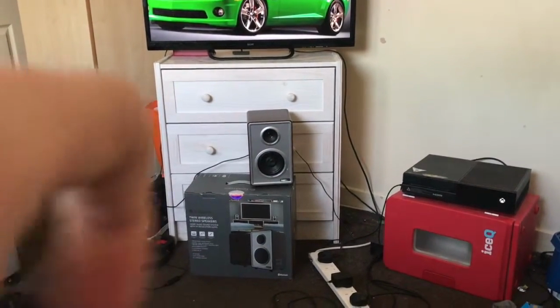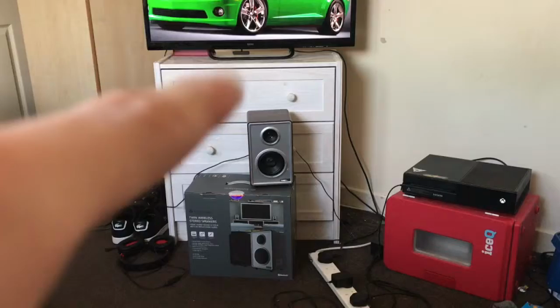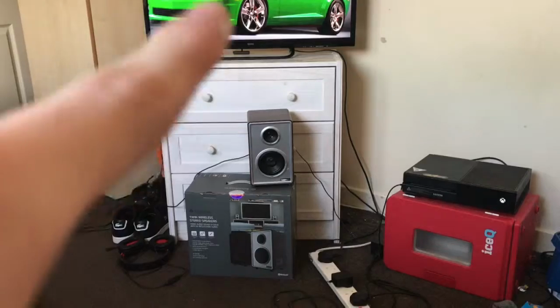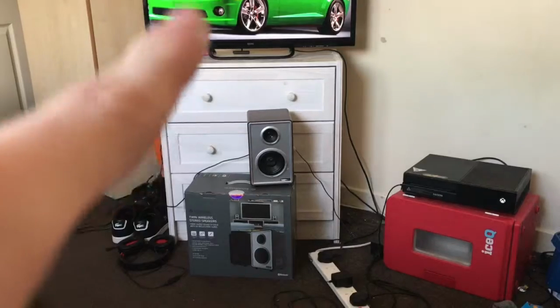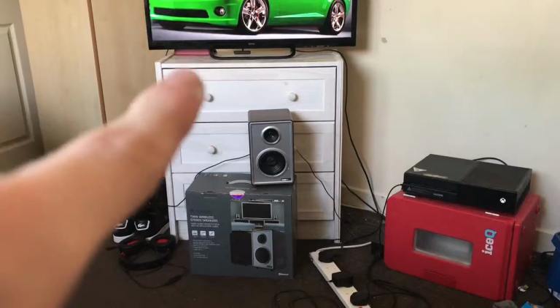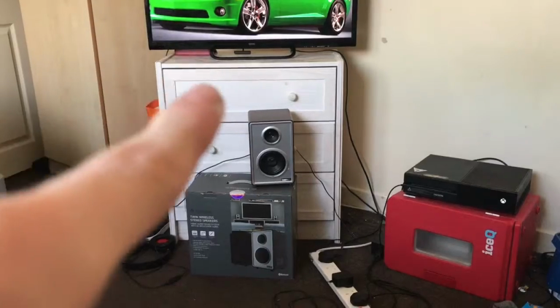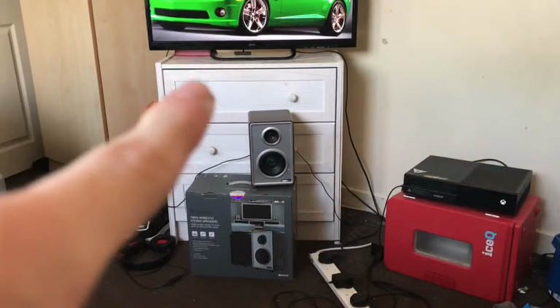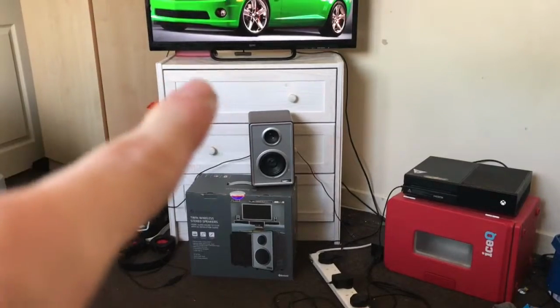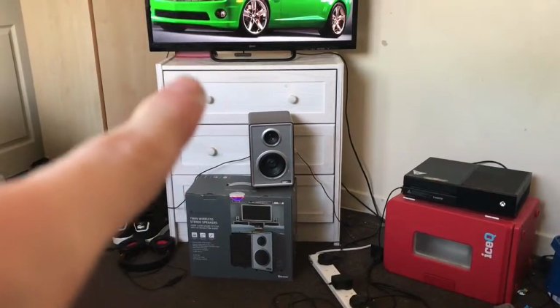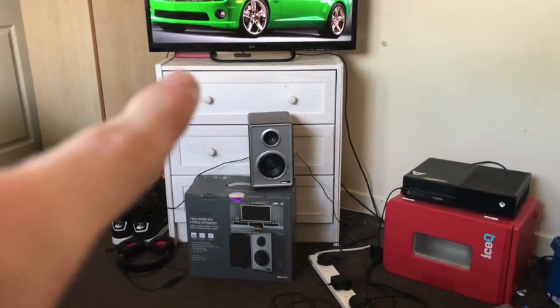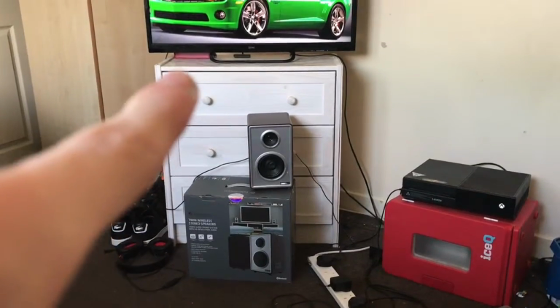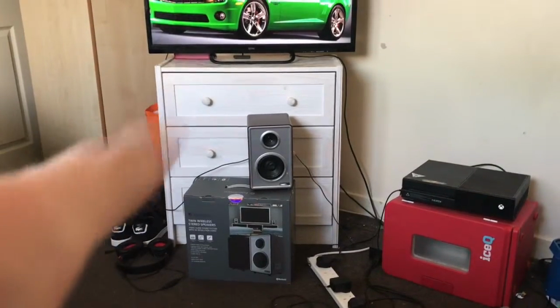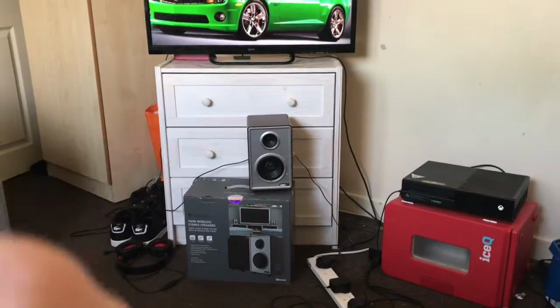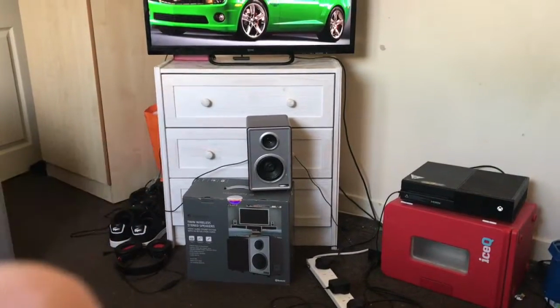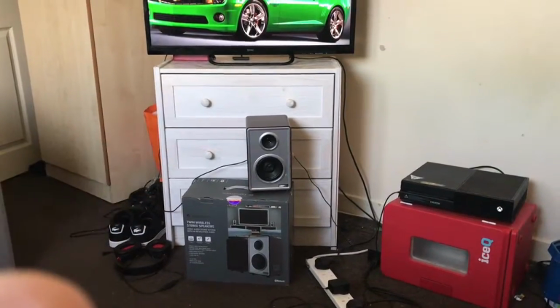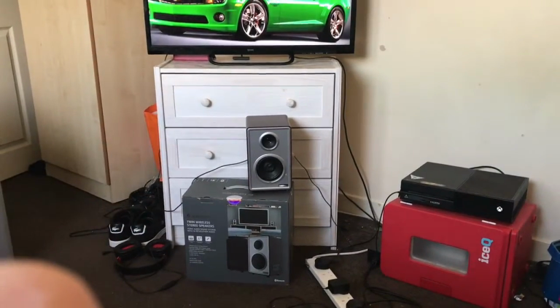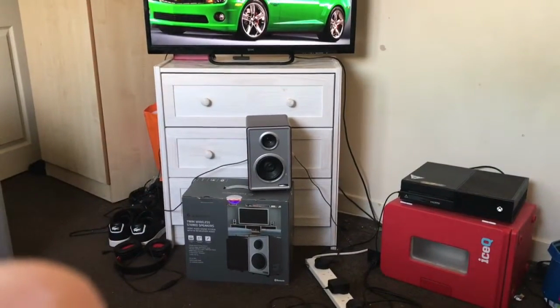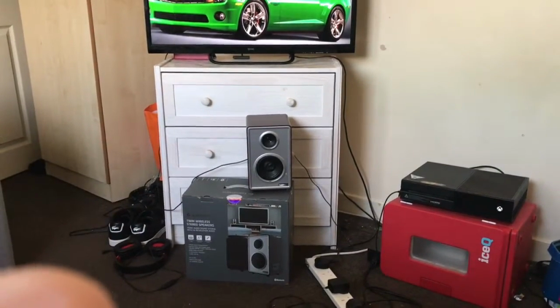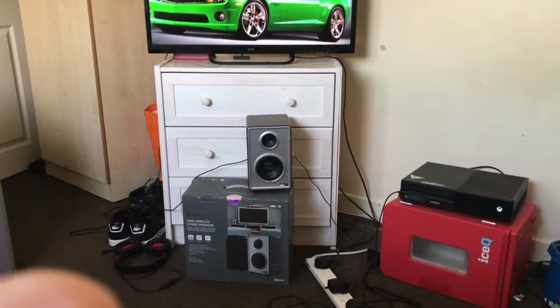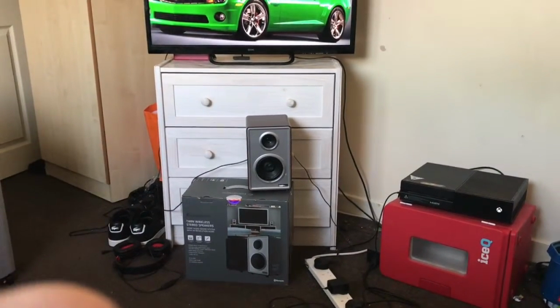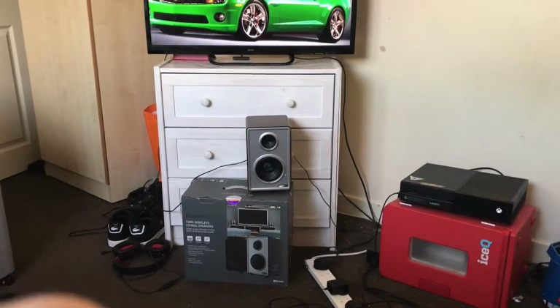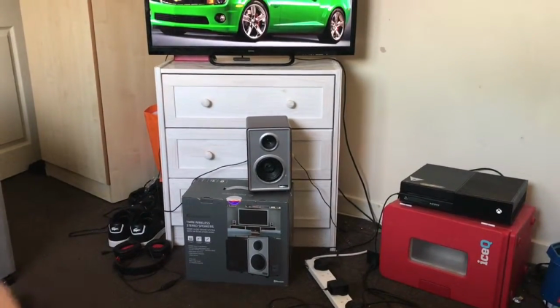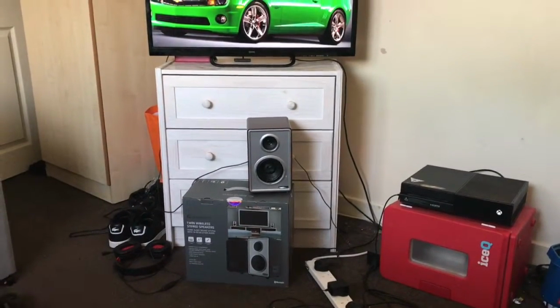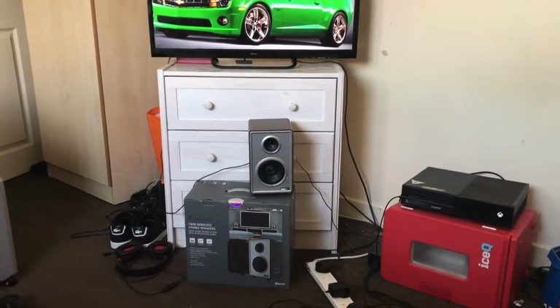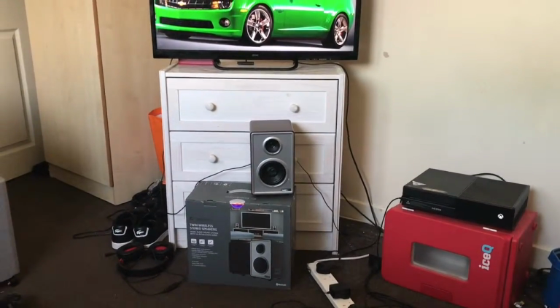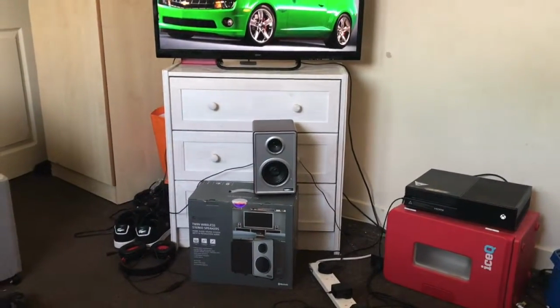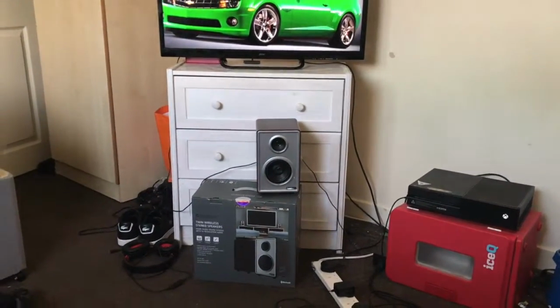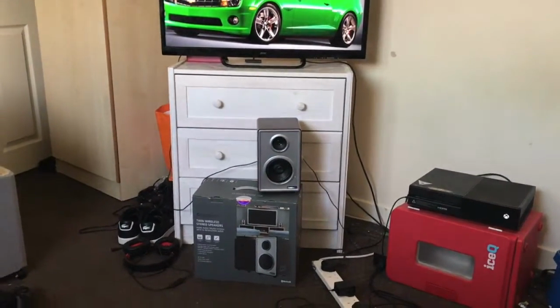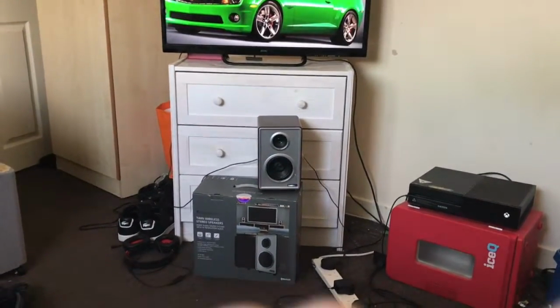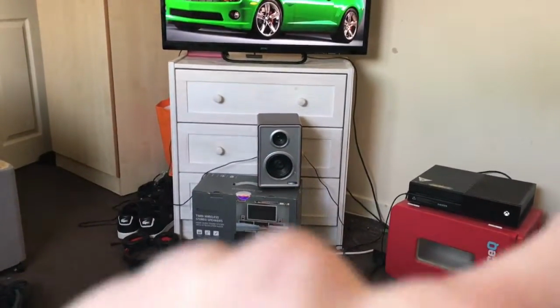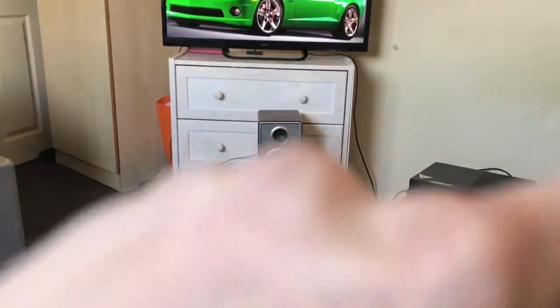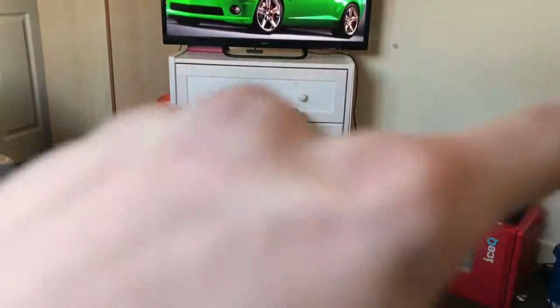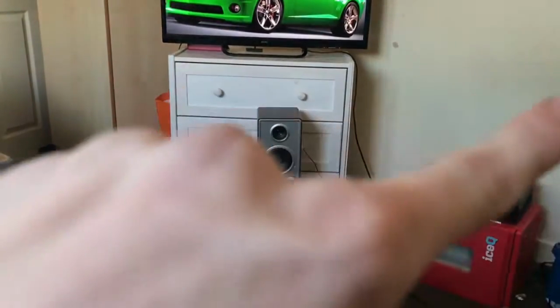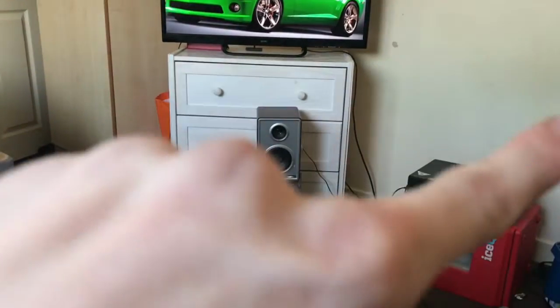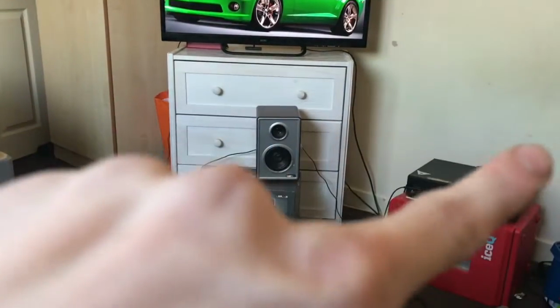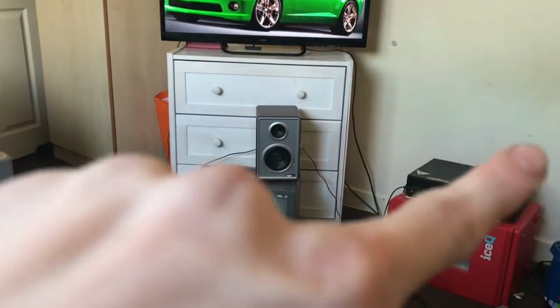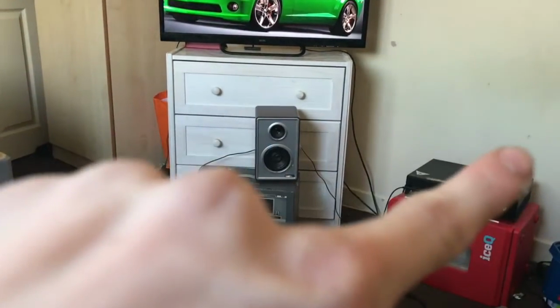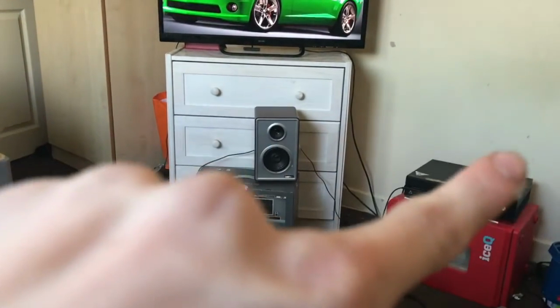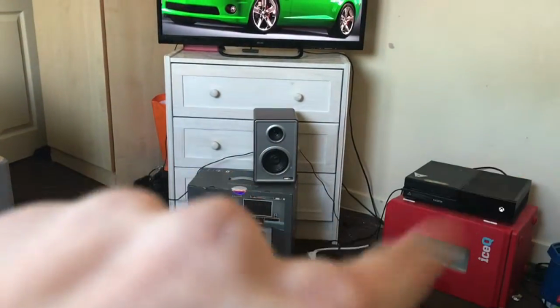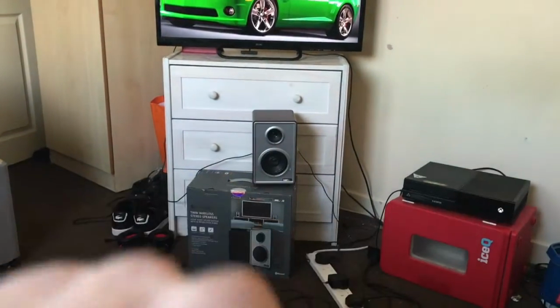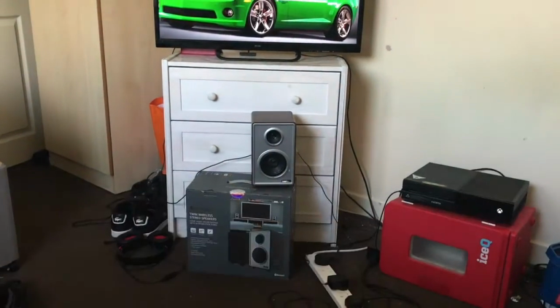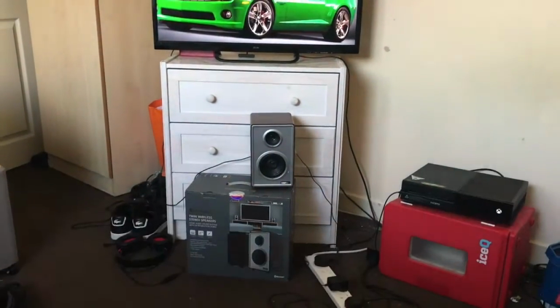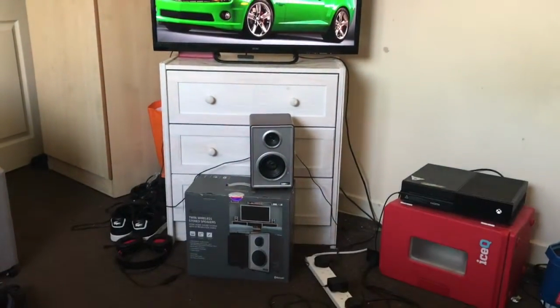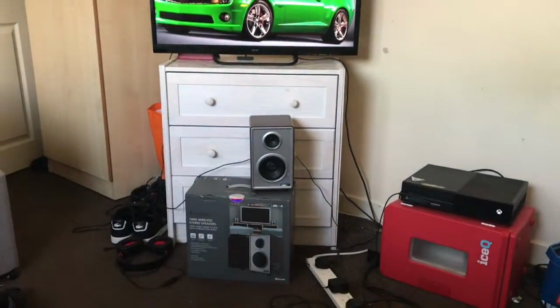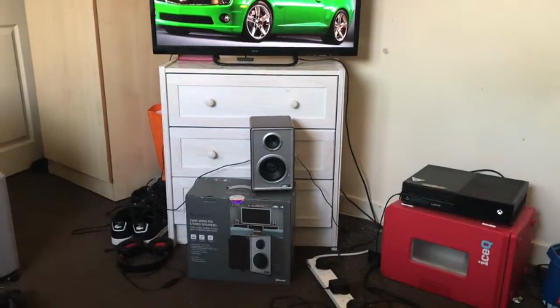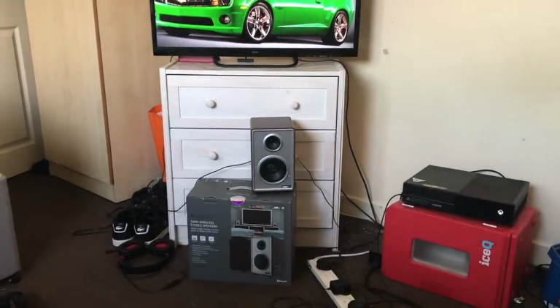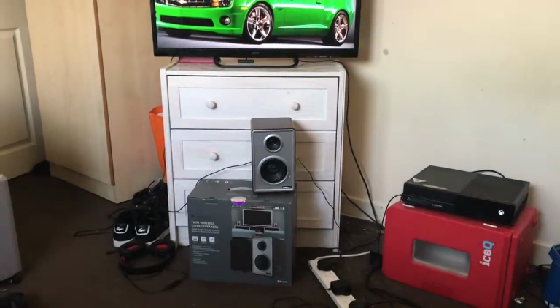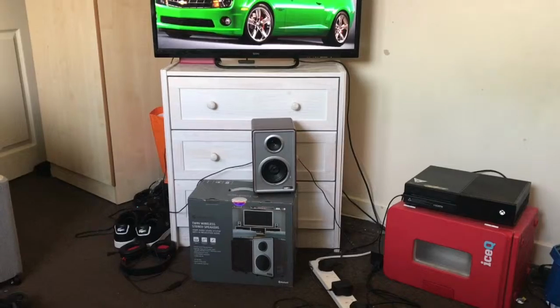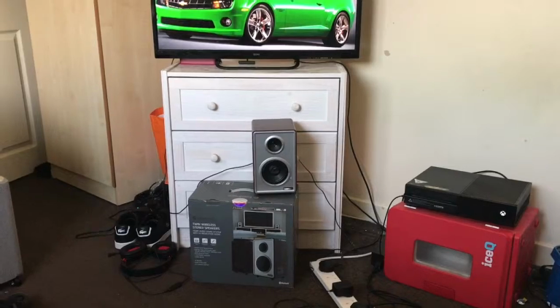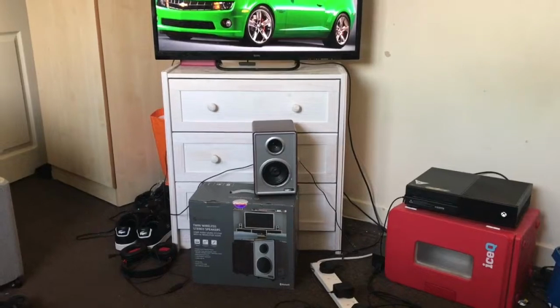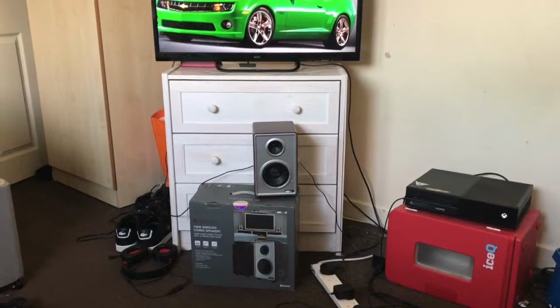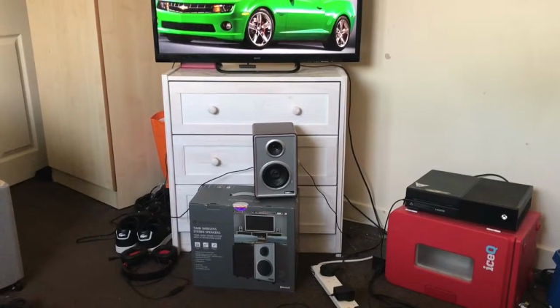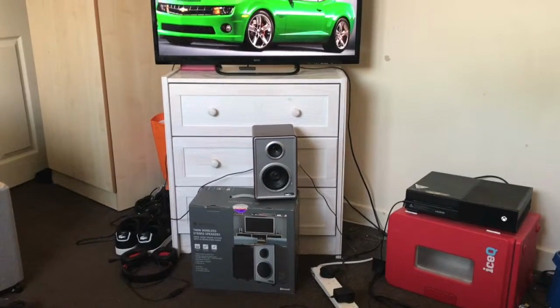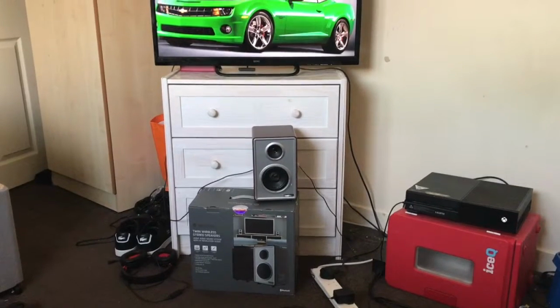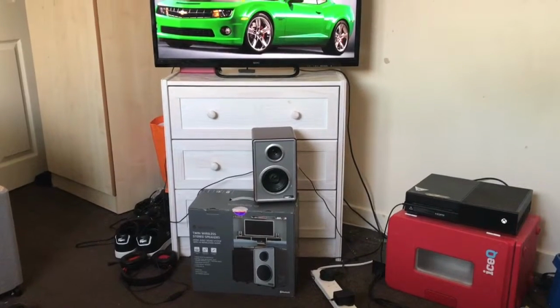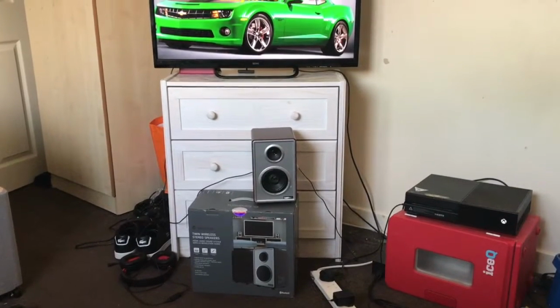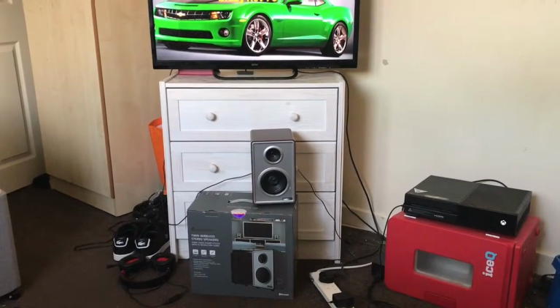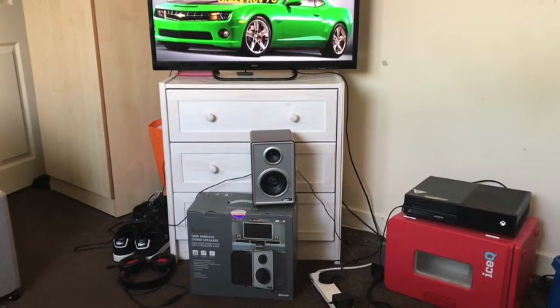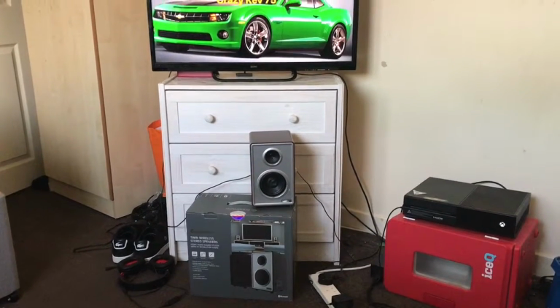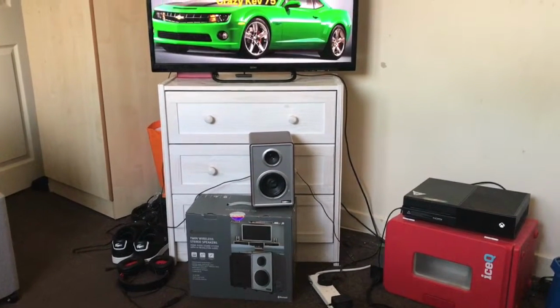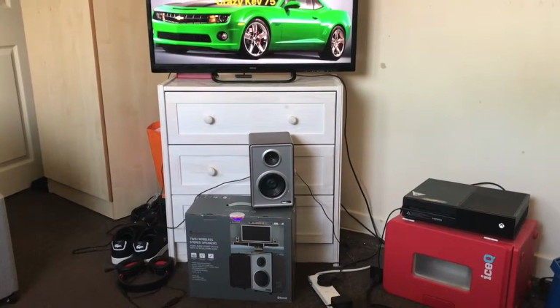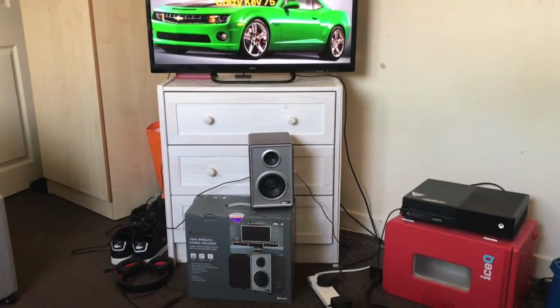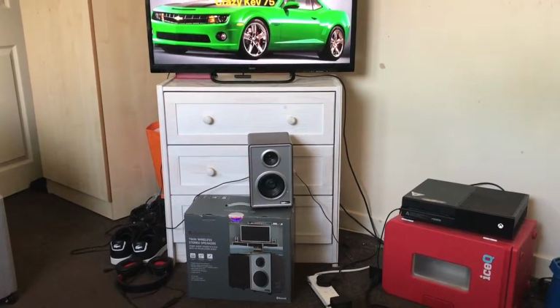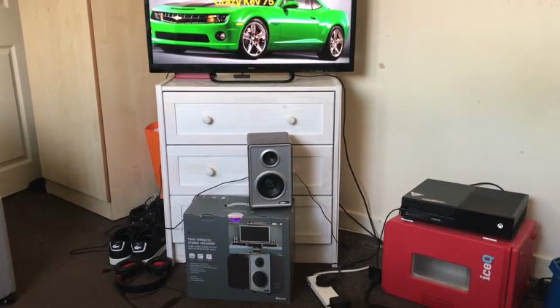You might be wondering where the soundbar is. Well, the soundbar is over there on that side of the room. I will show you the soundbar in the next video.